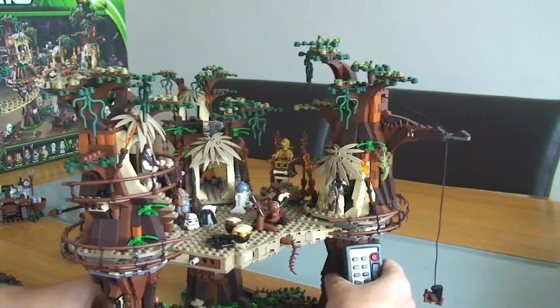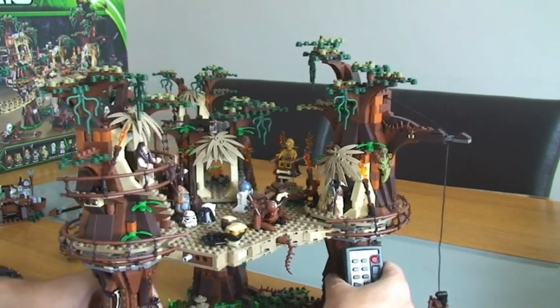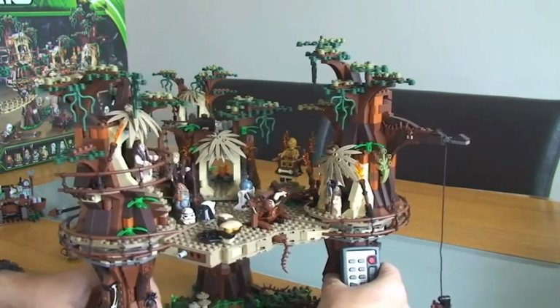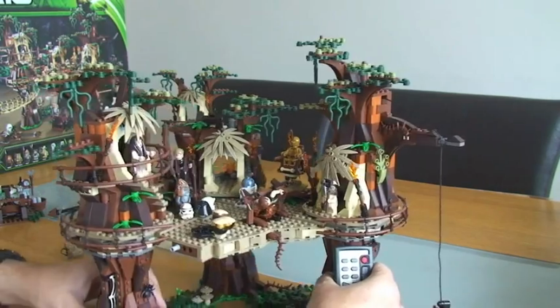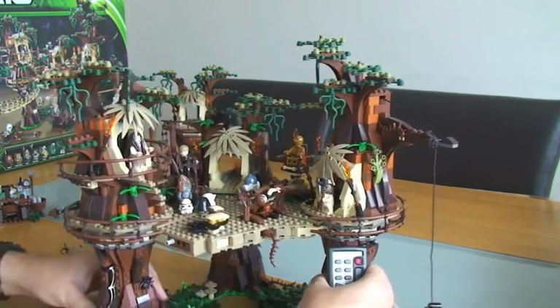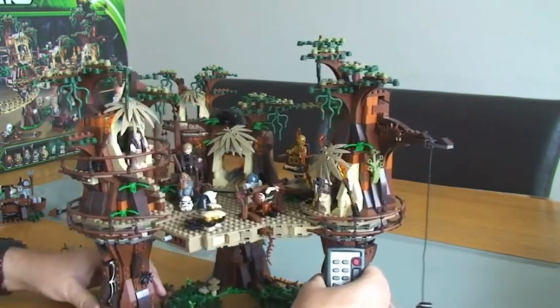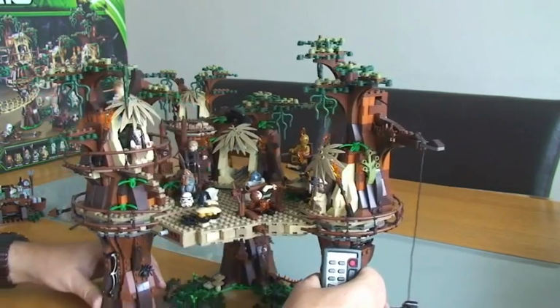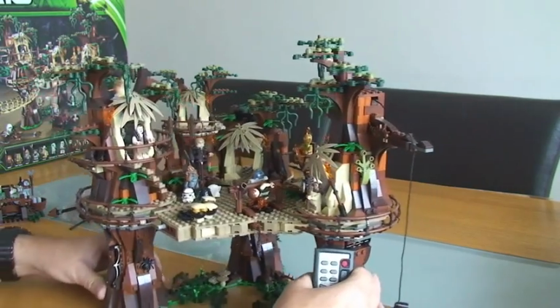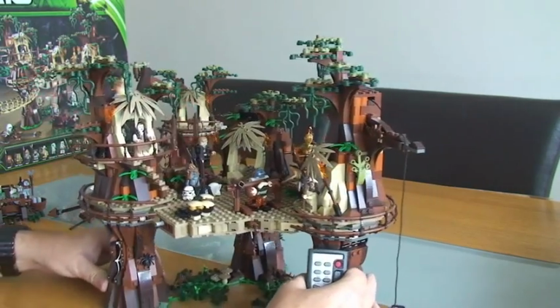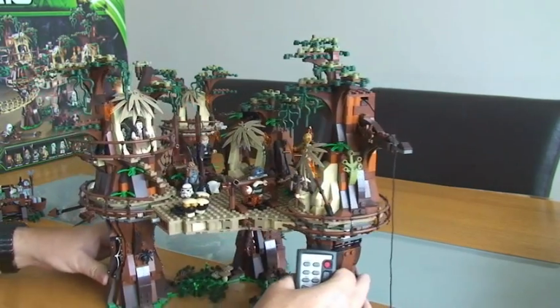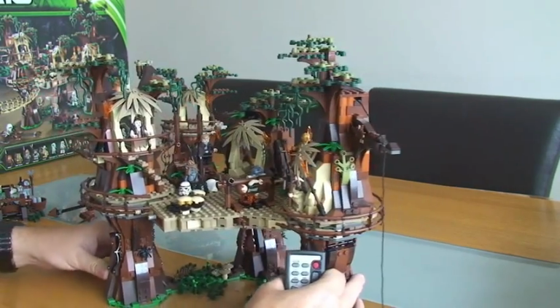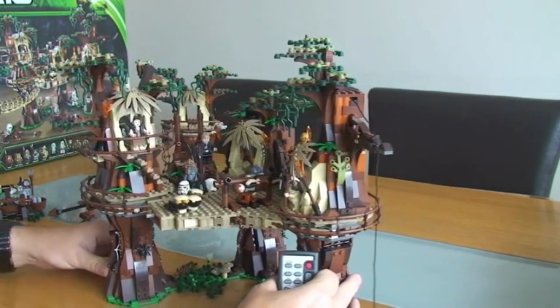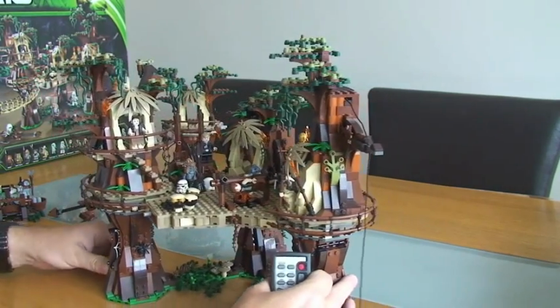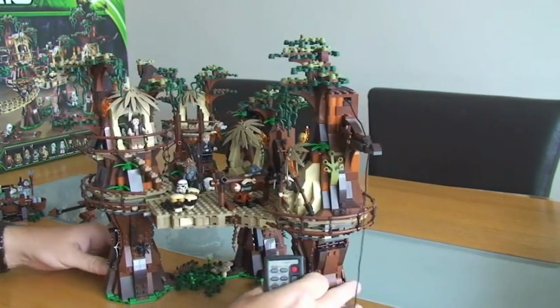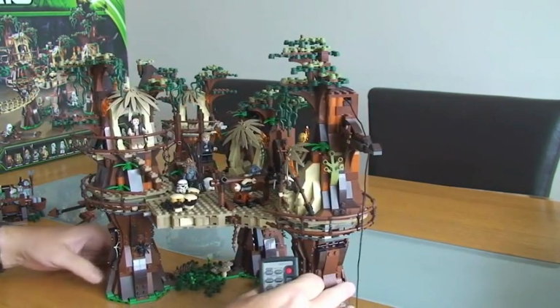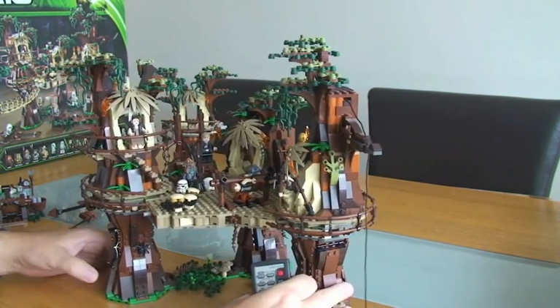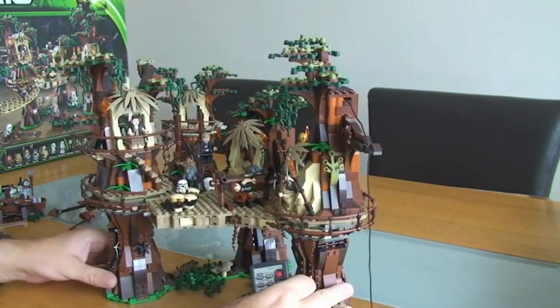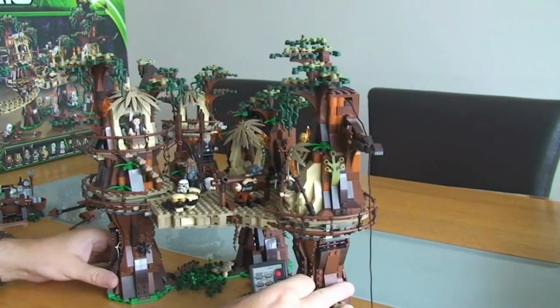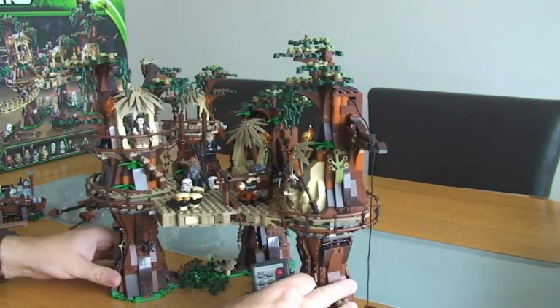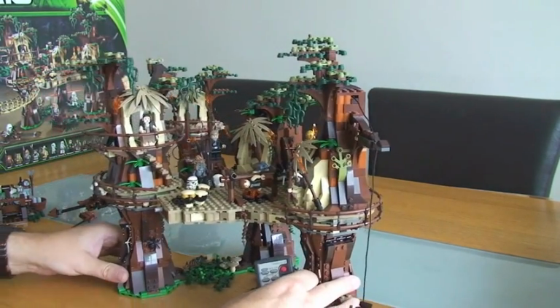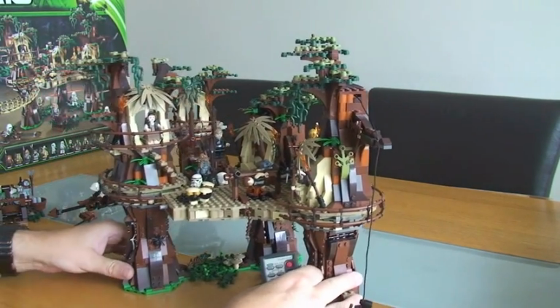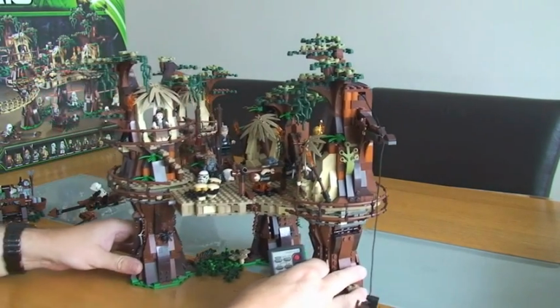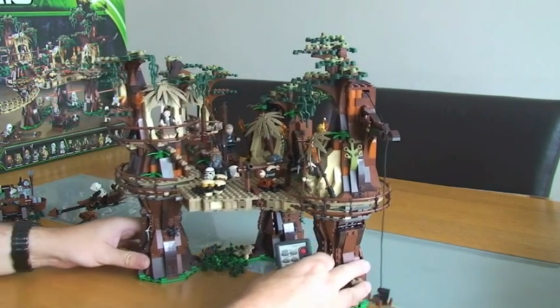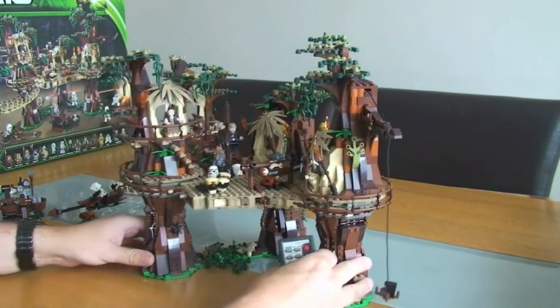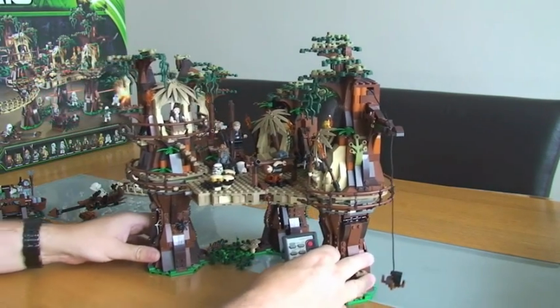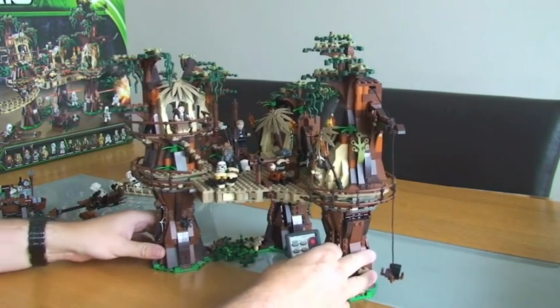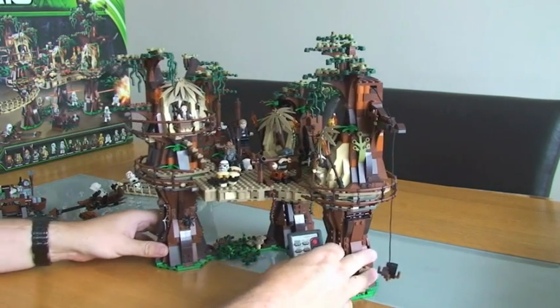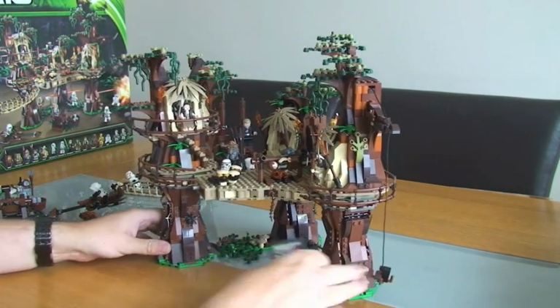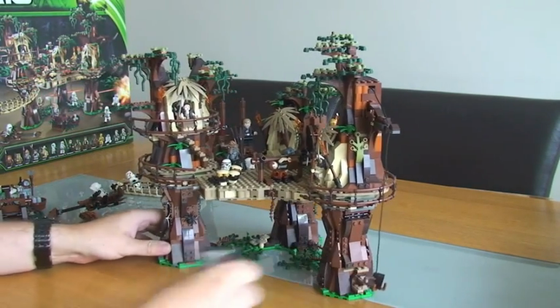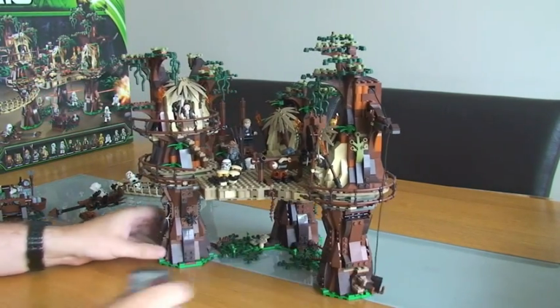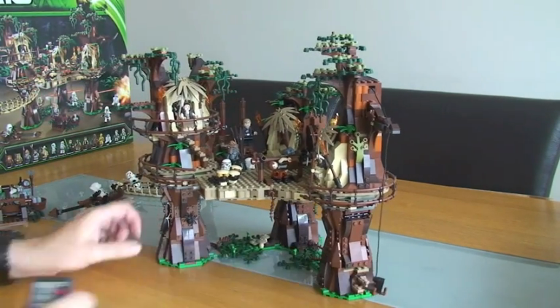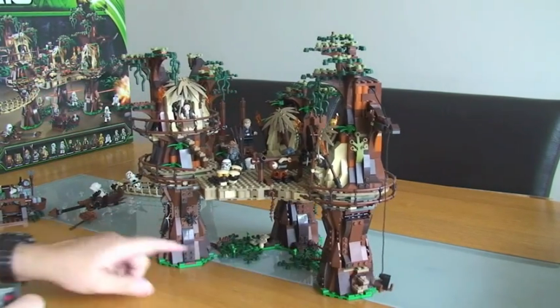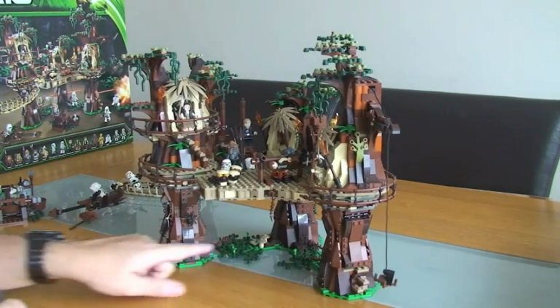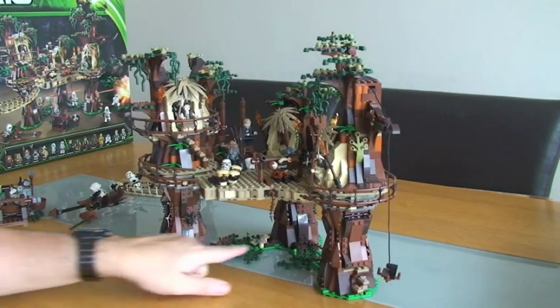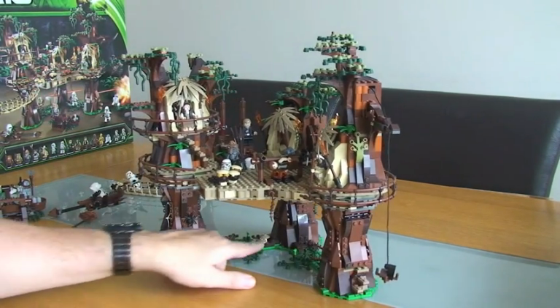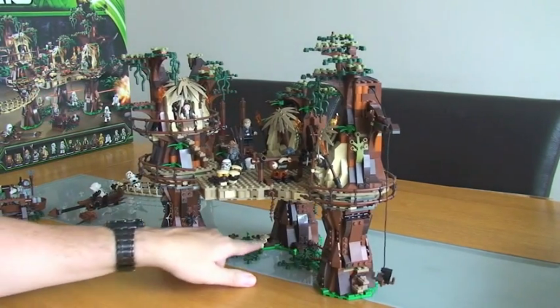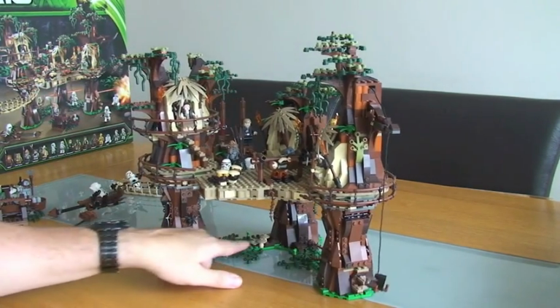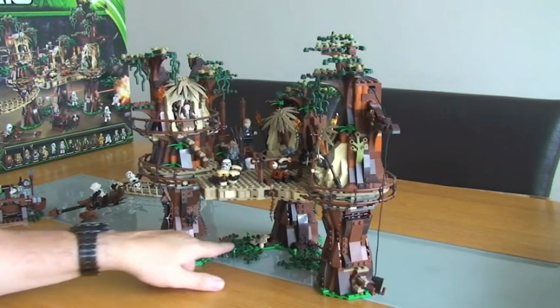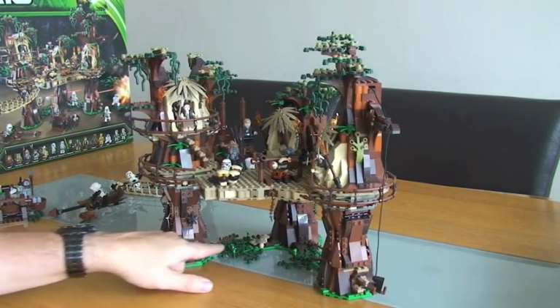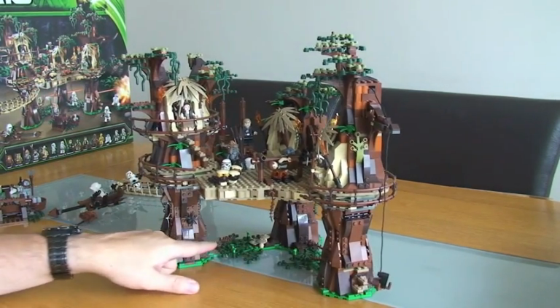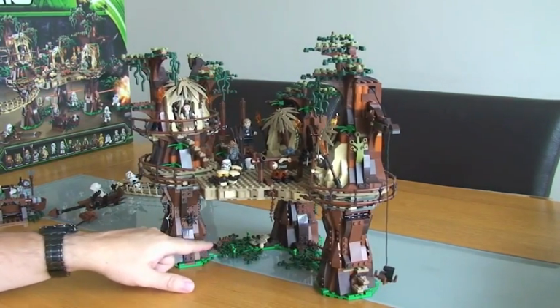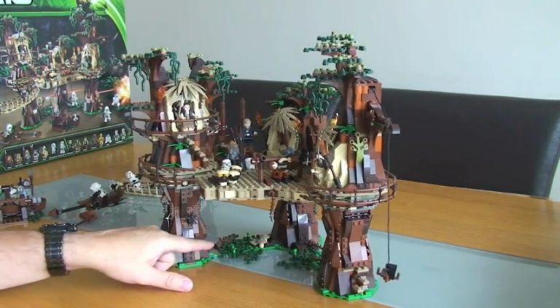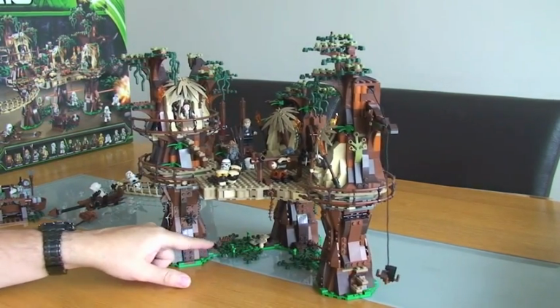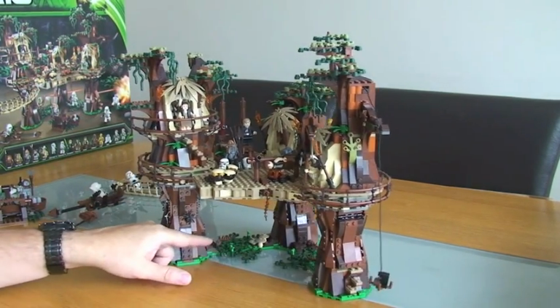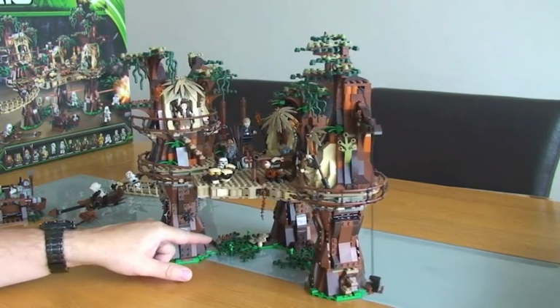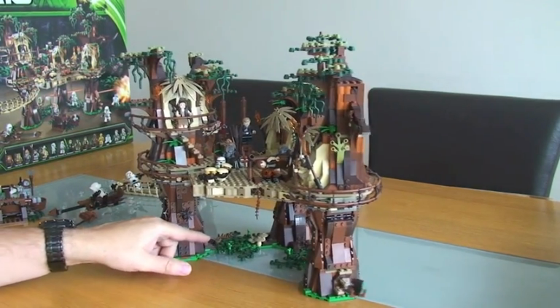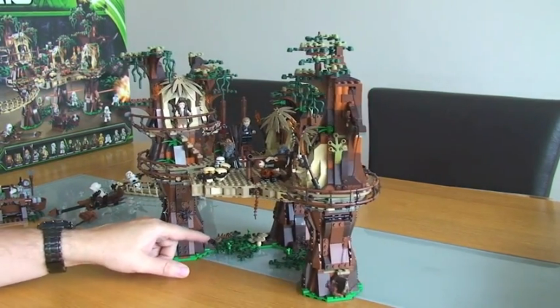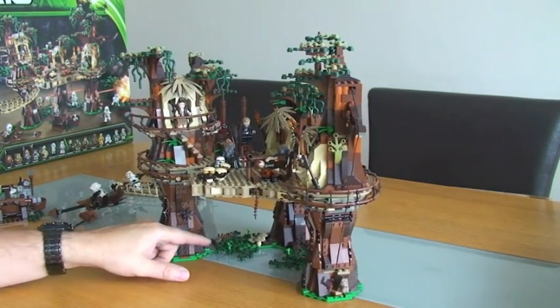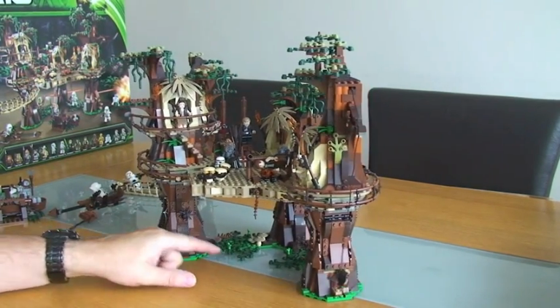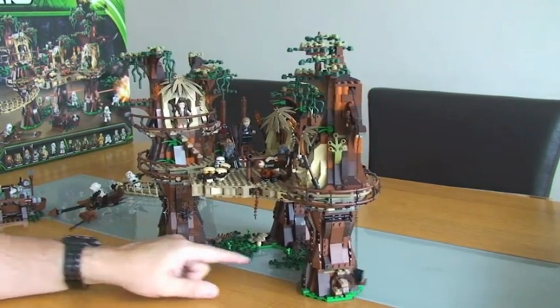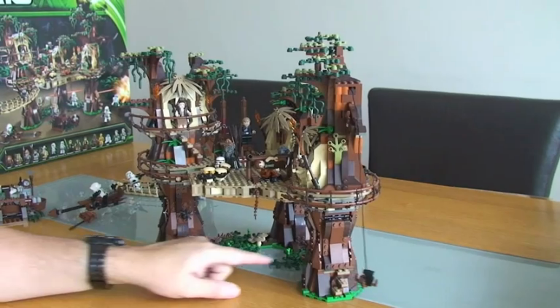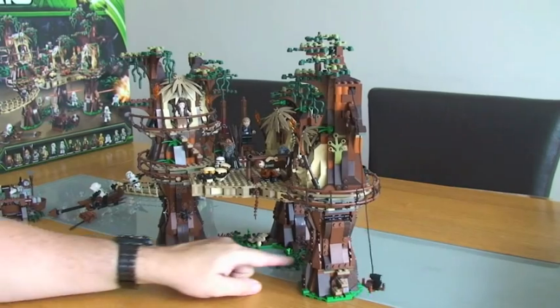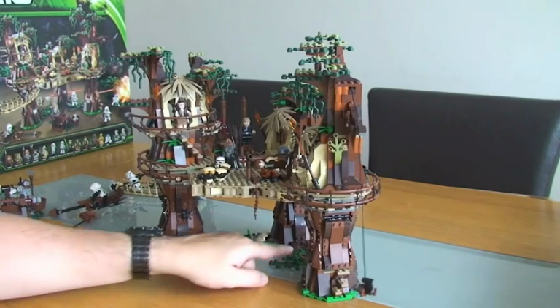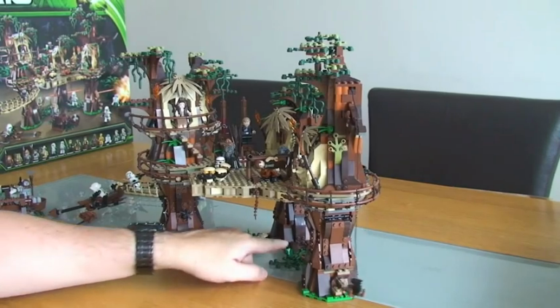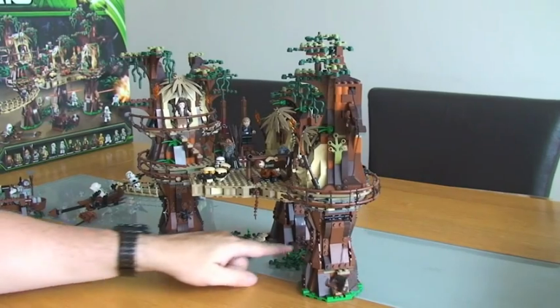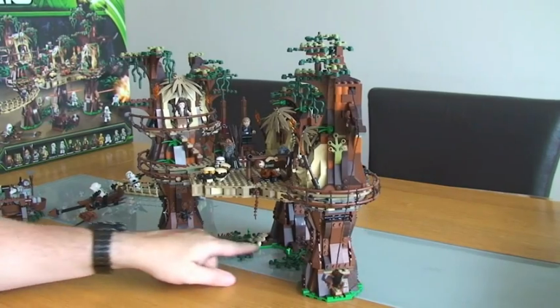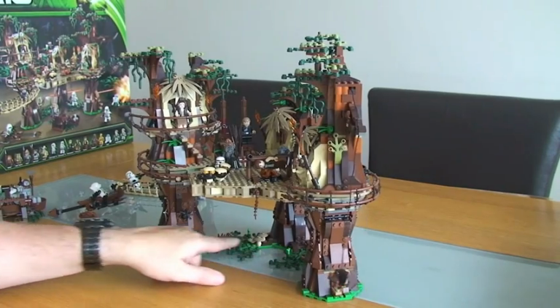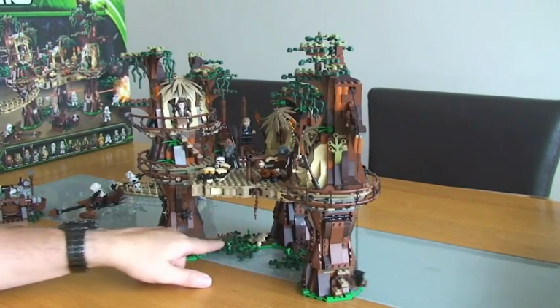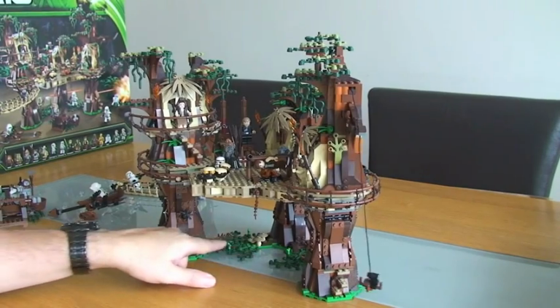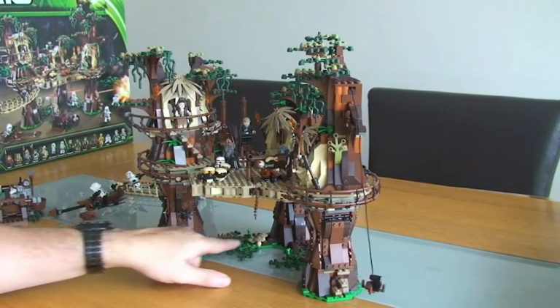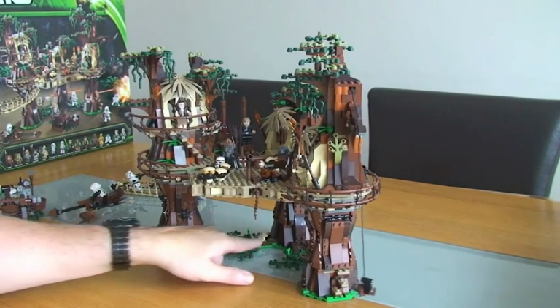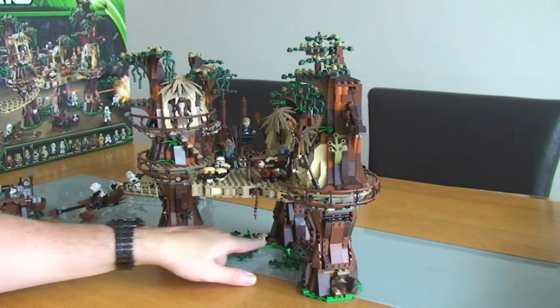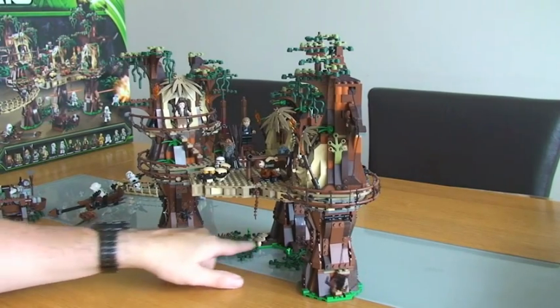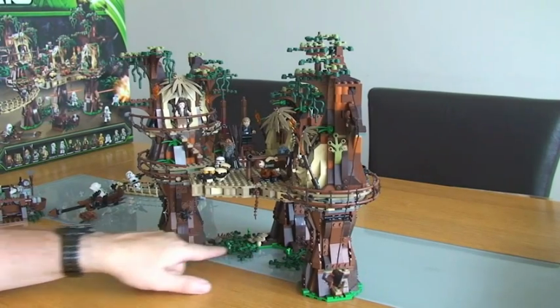Right, I think that's mainly it. There are obviously bits down here as well.